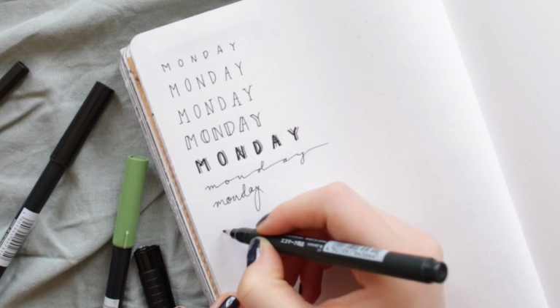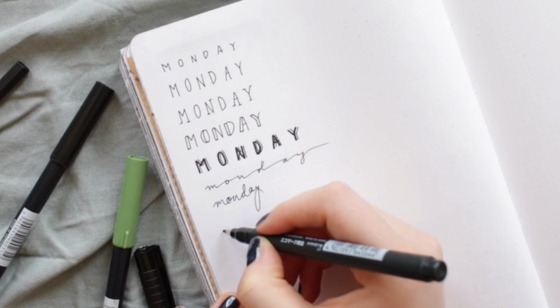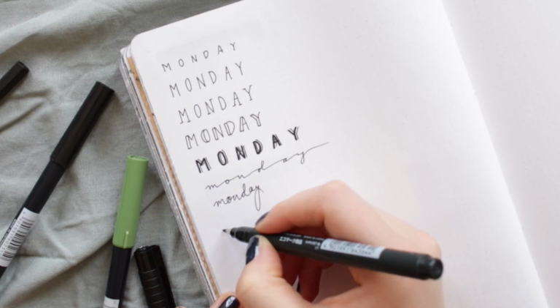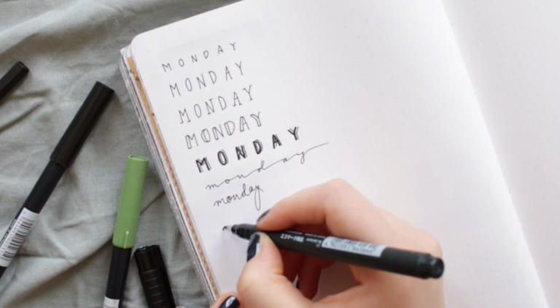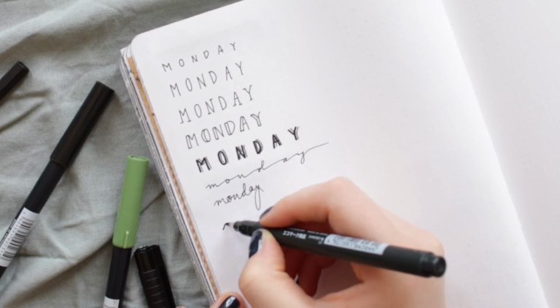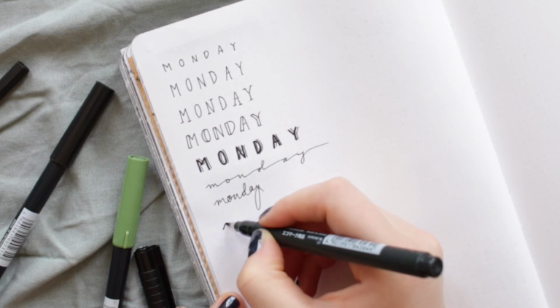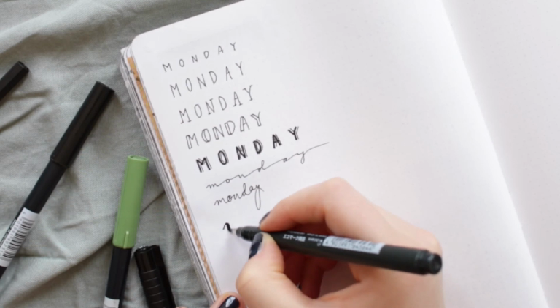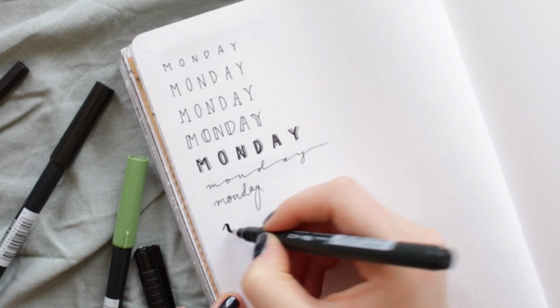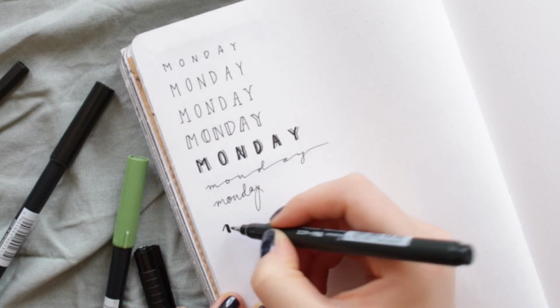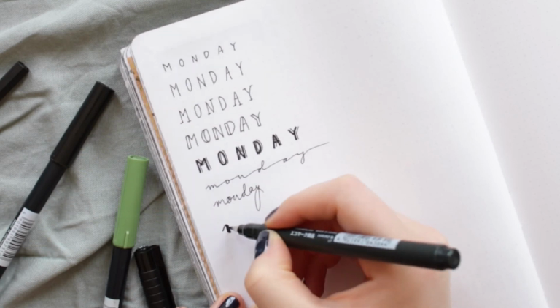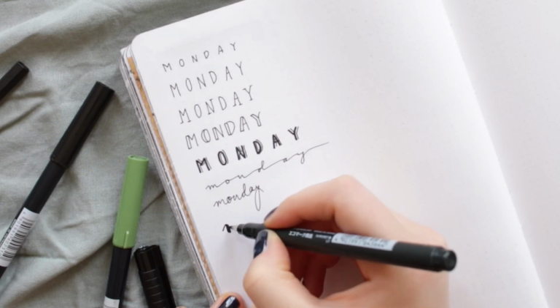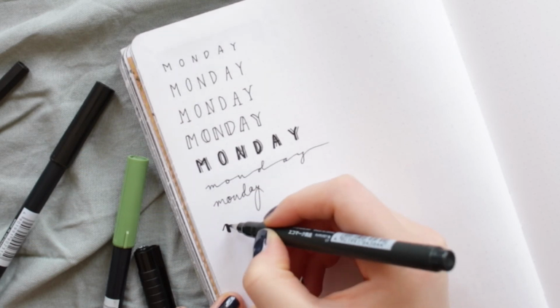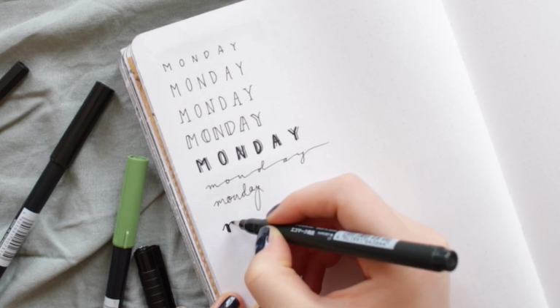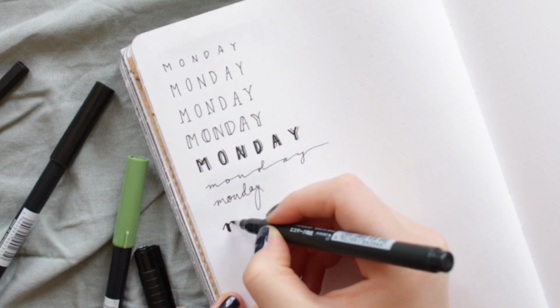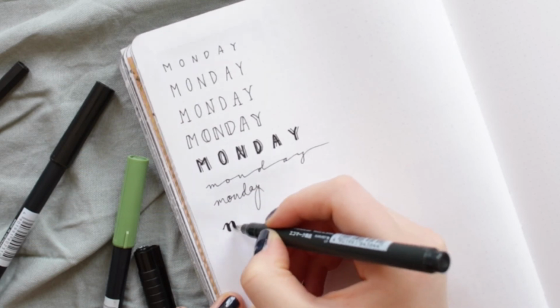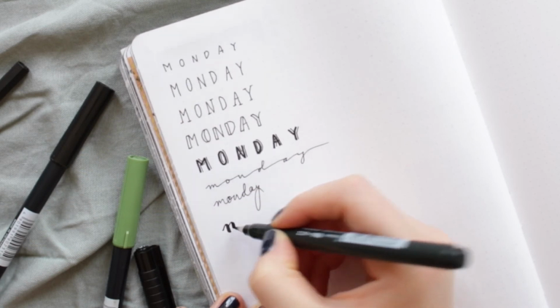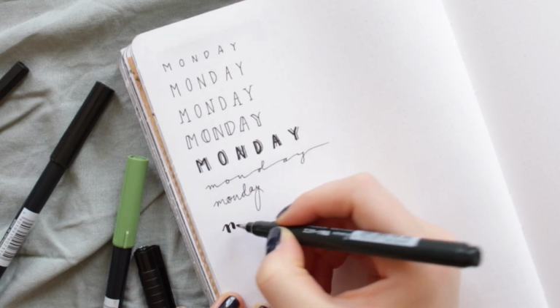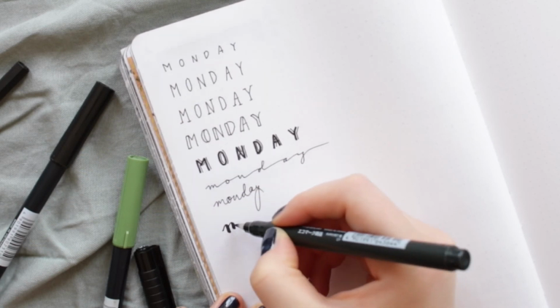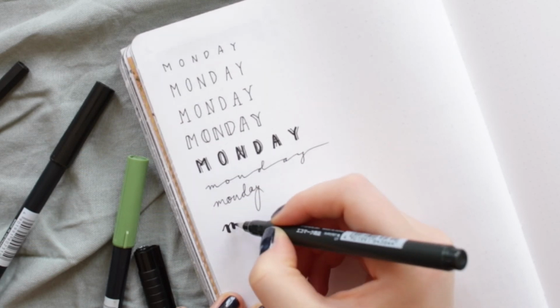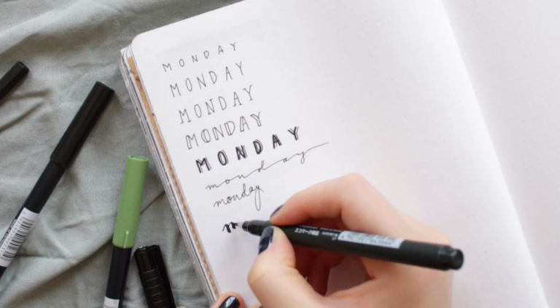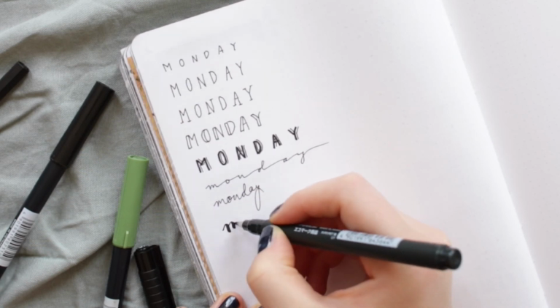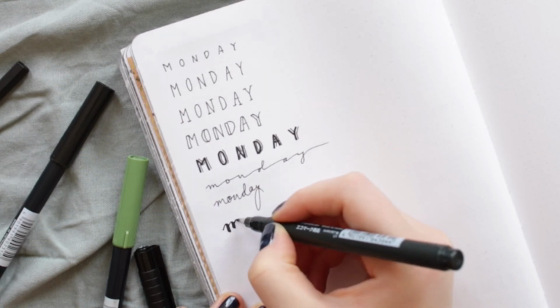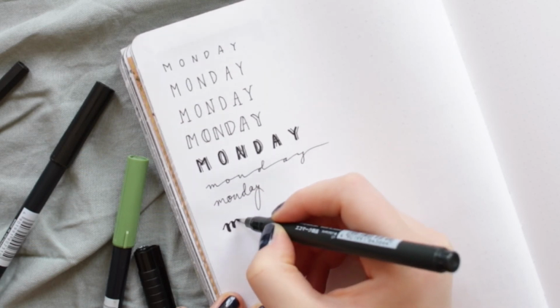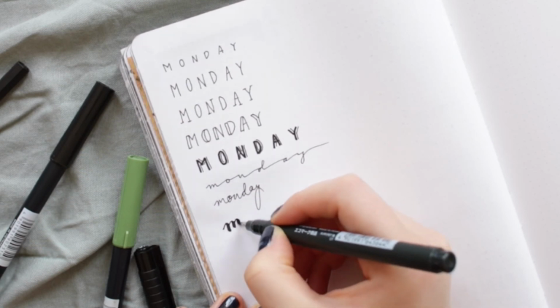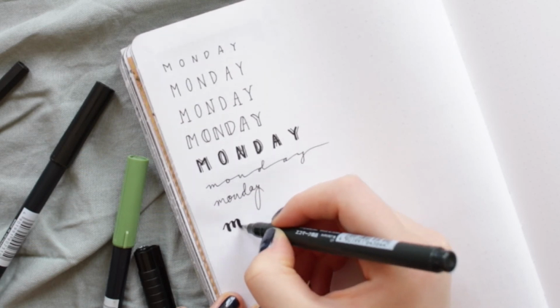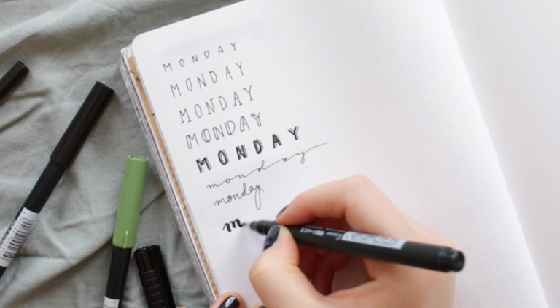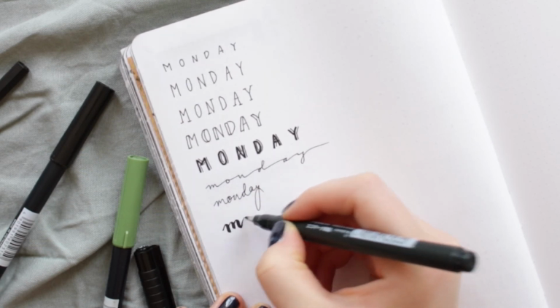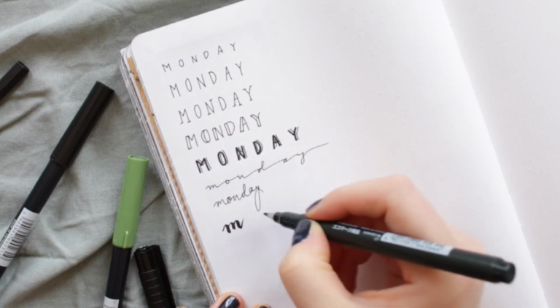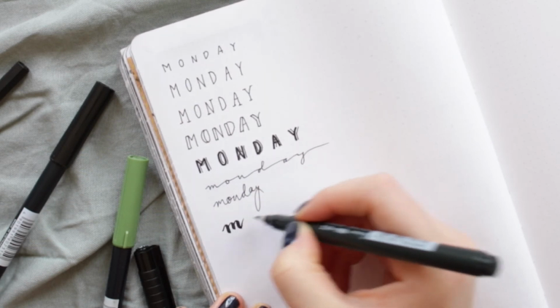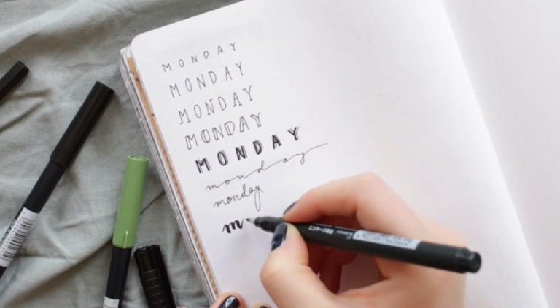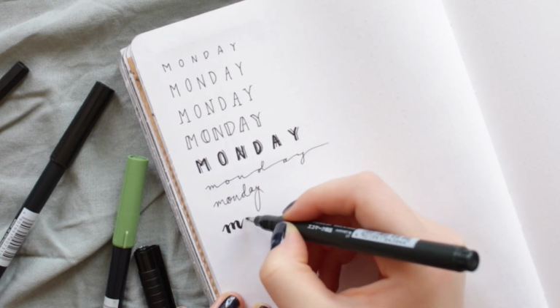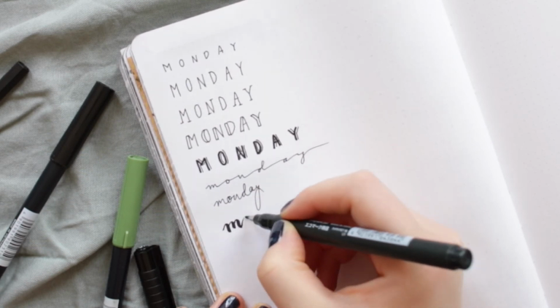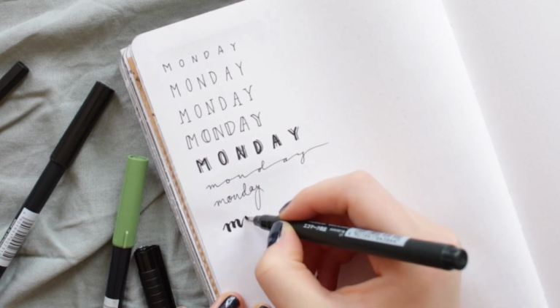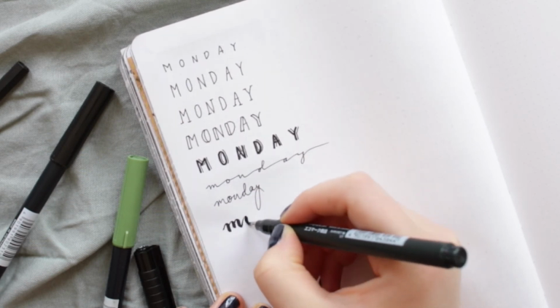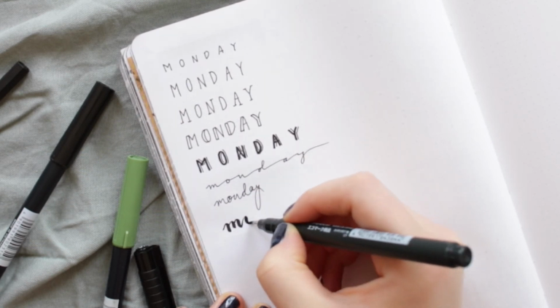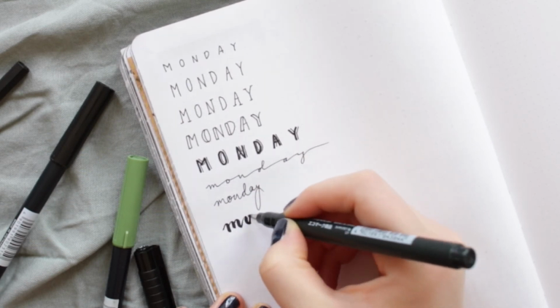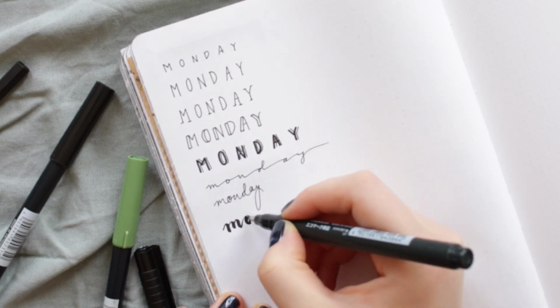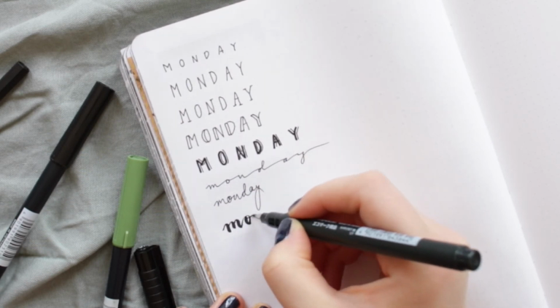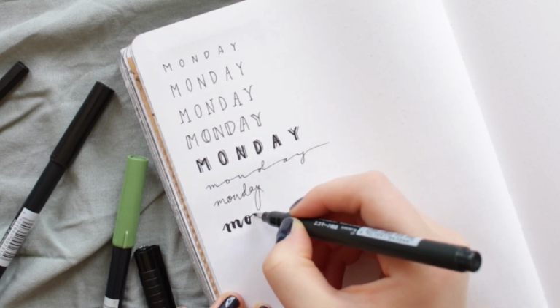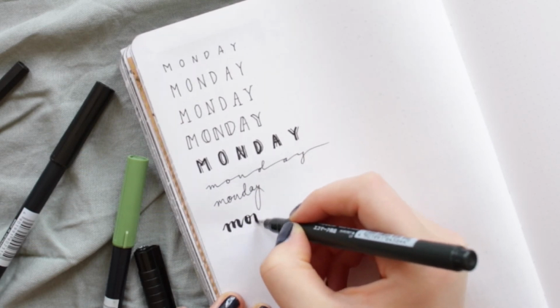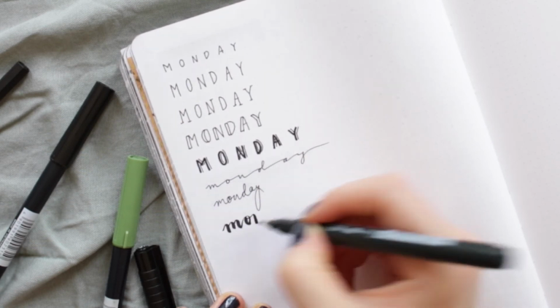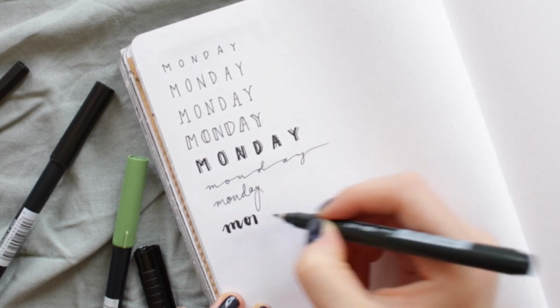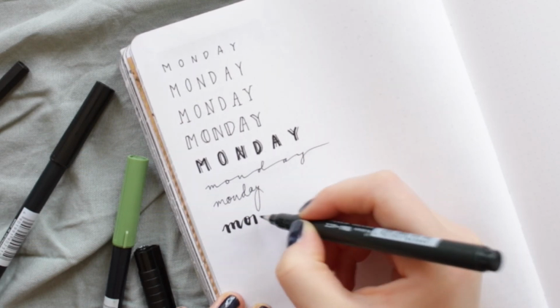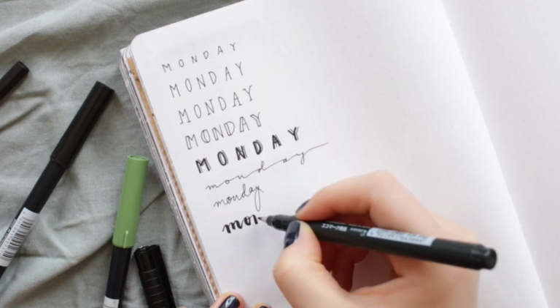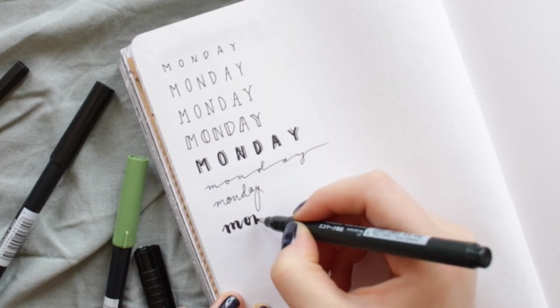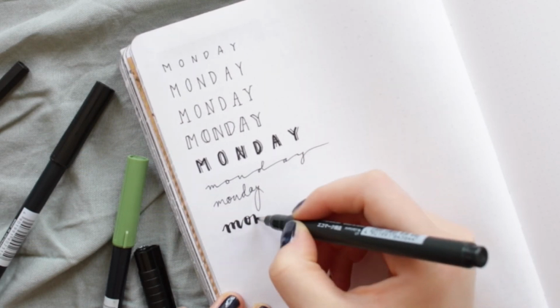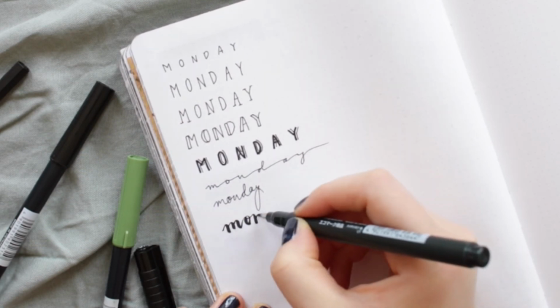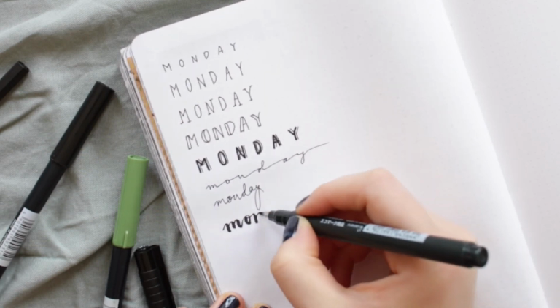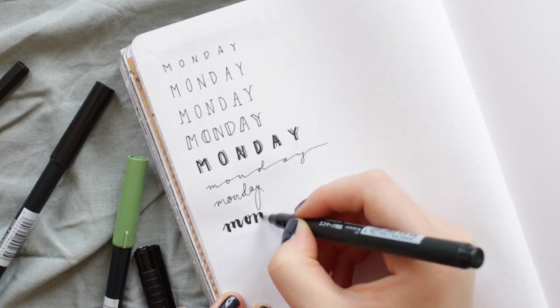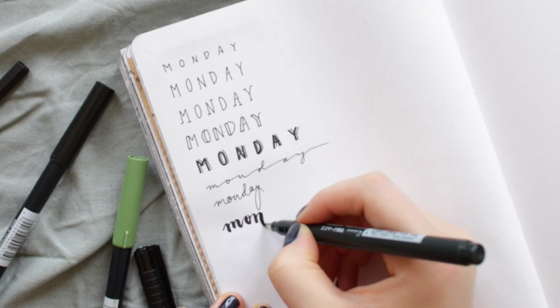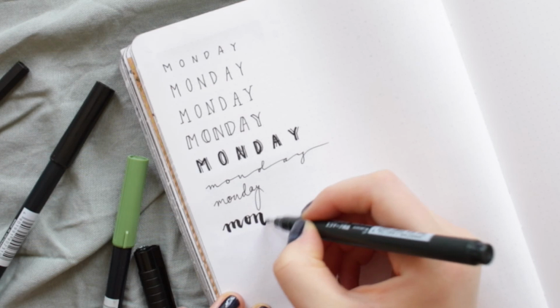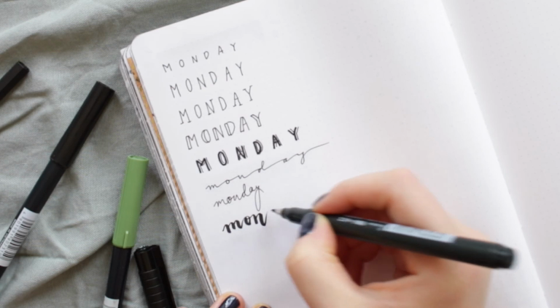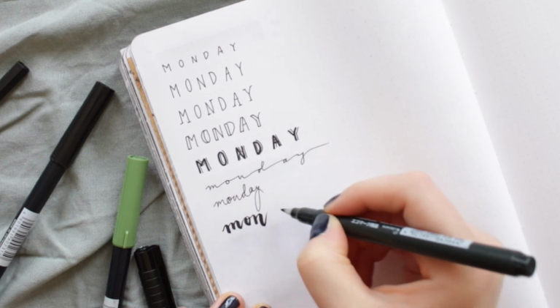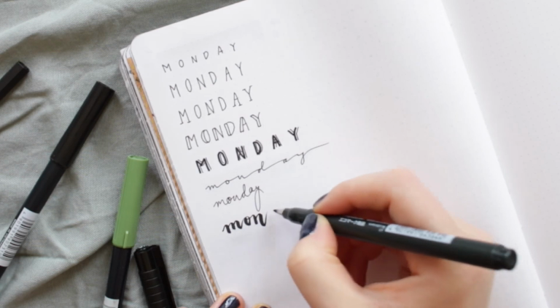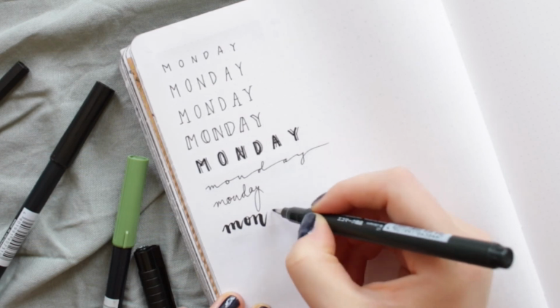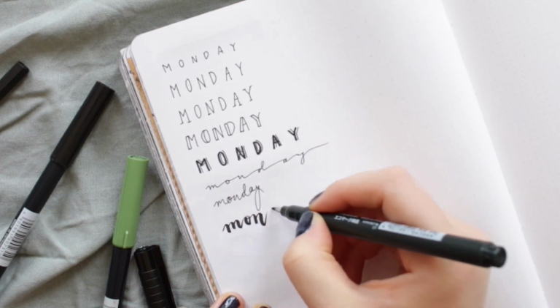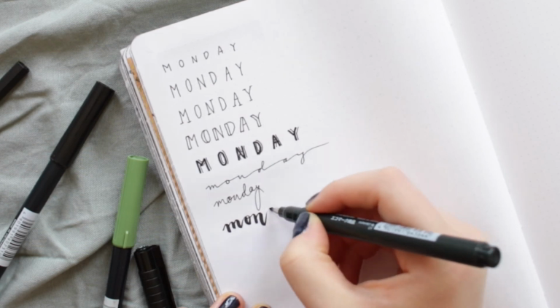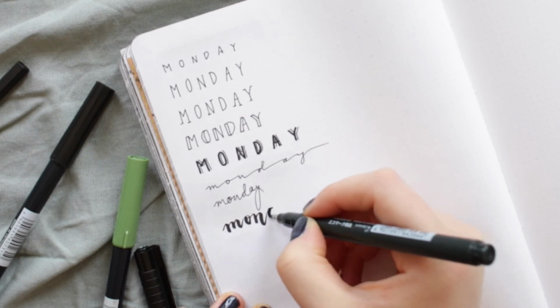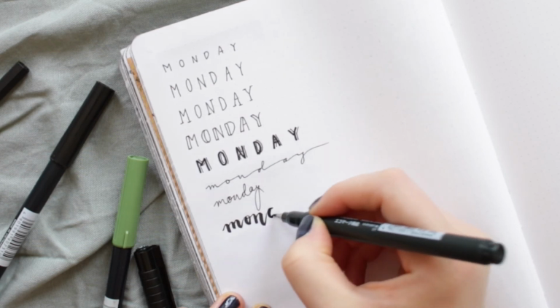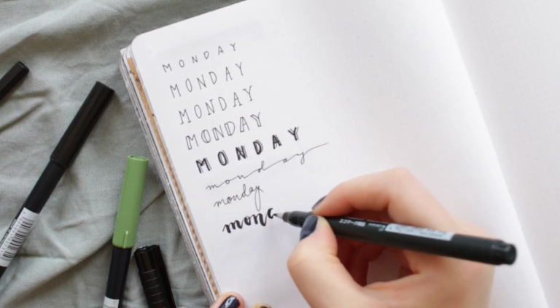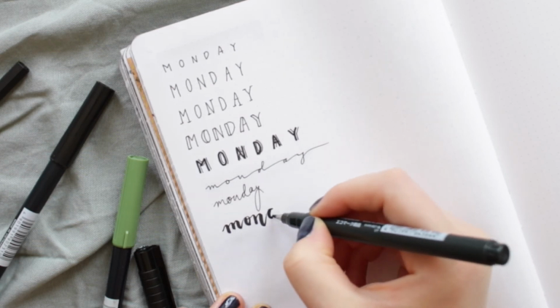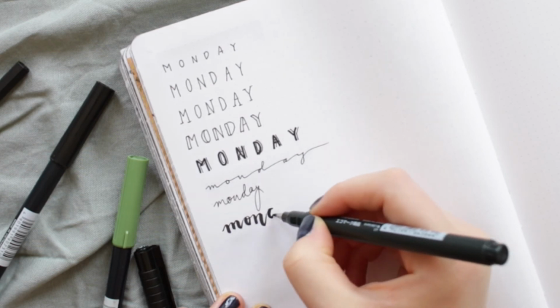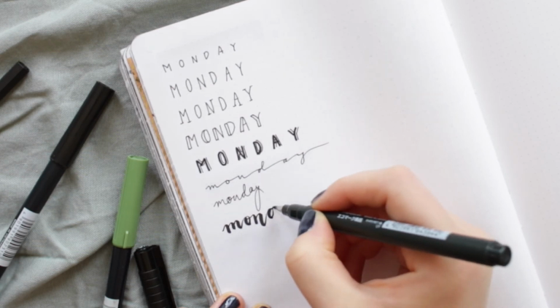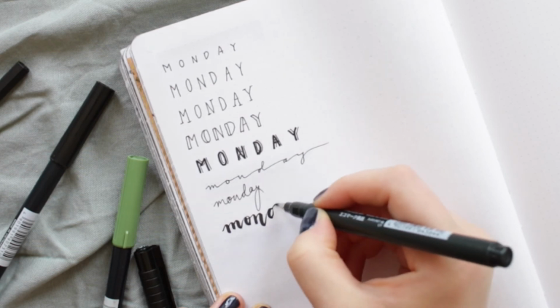For the next lettering idea I am using my Tombow Fudenosuke brush, which is softer and gives your writing a completely different look.